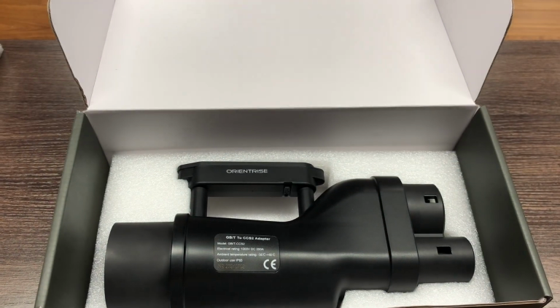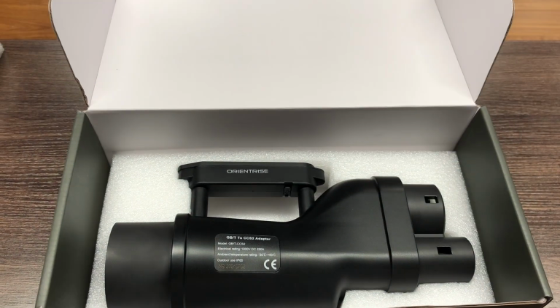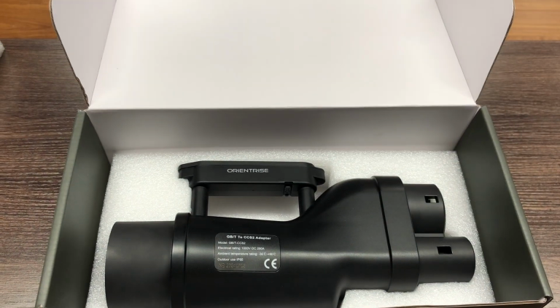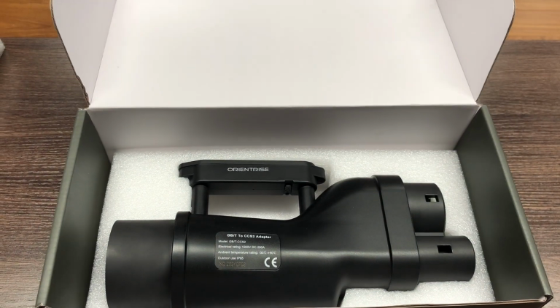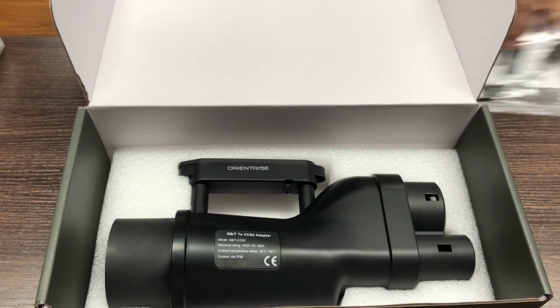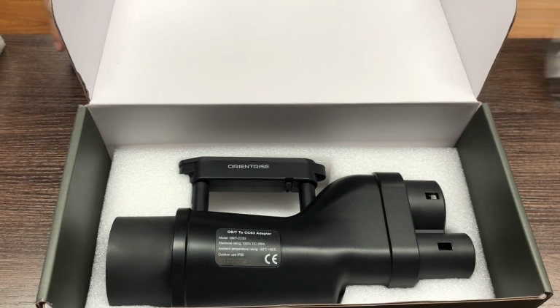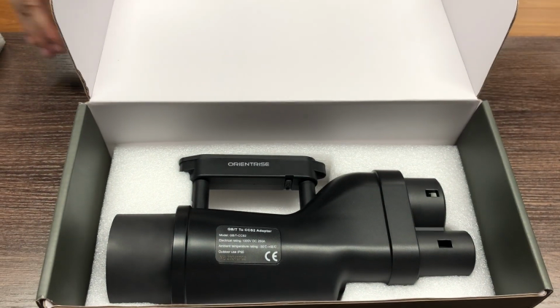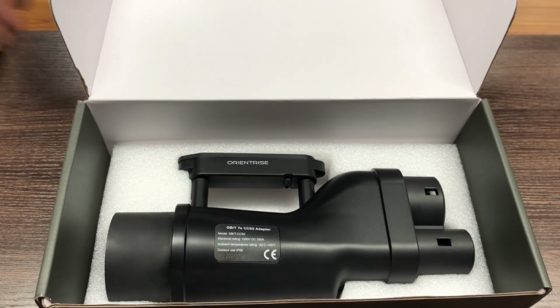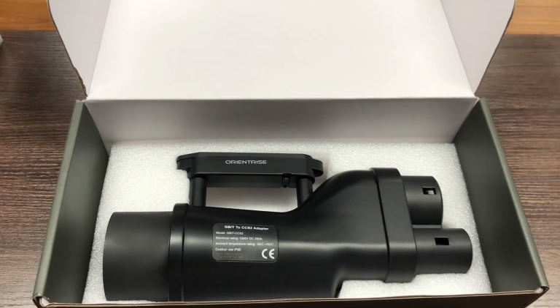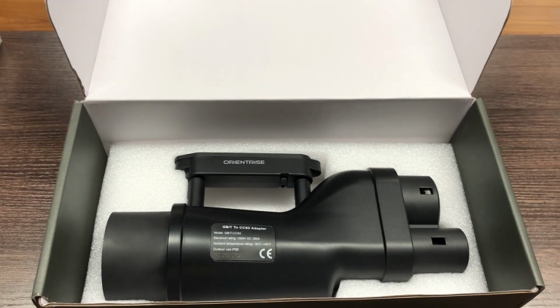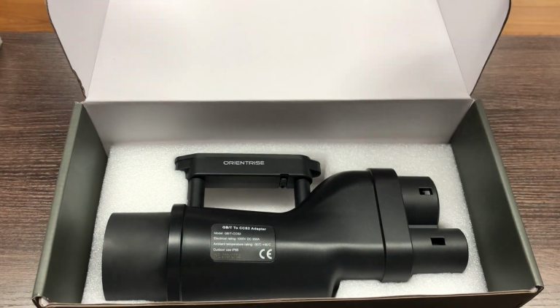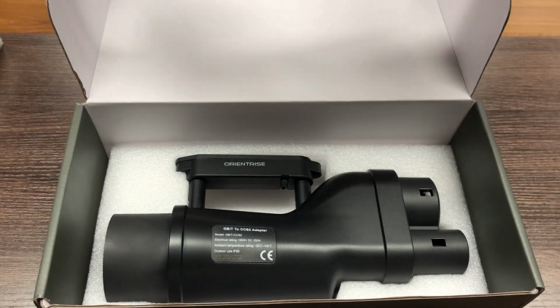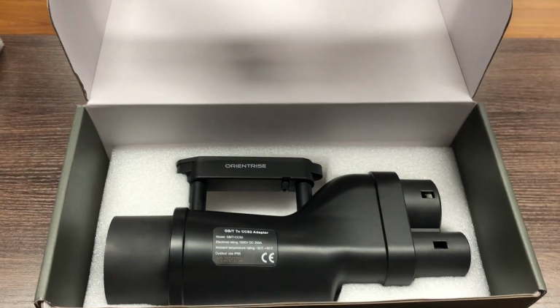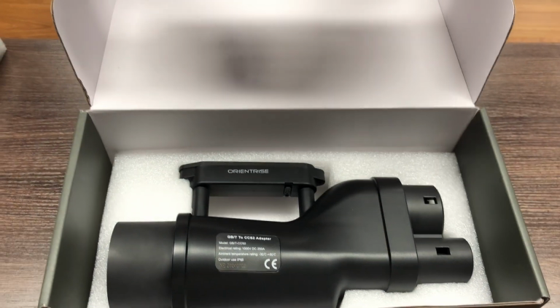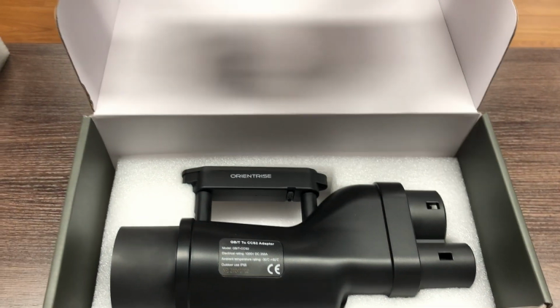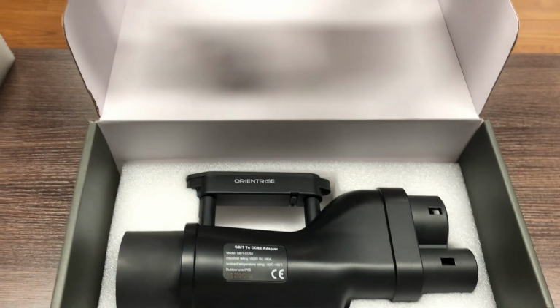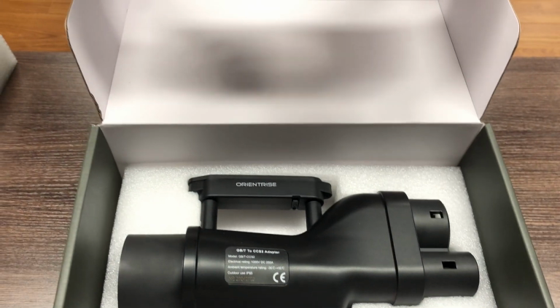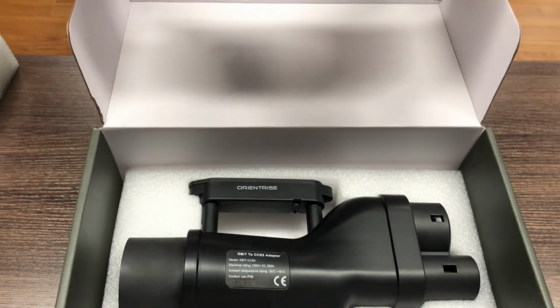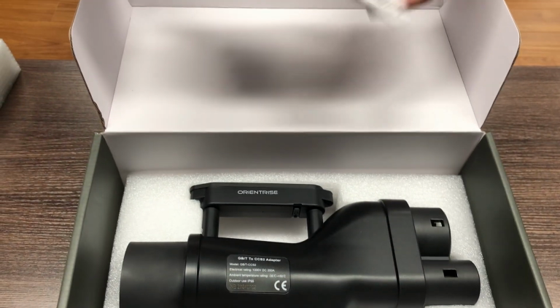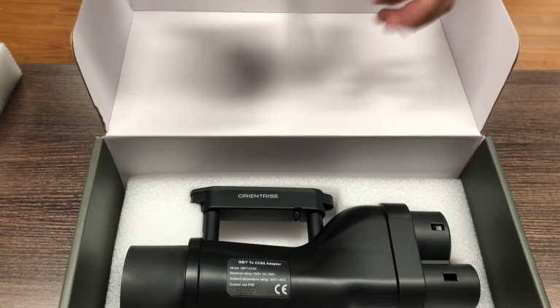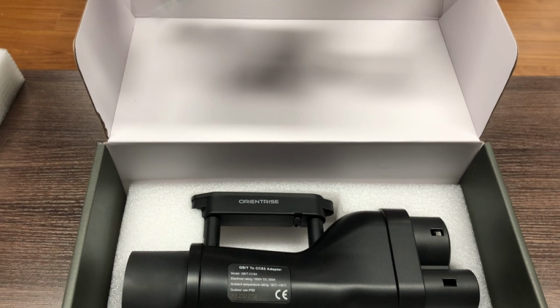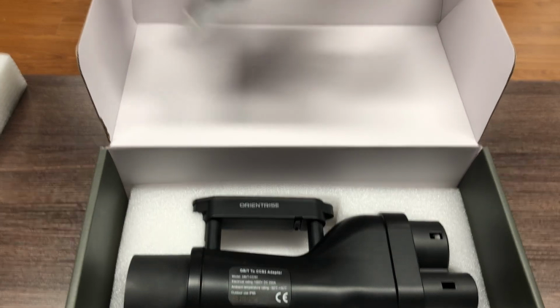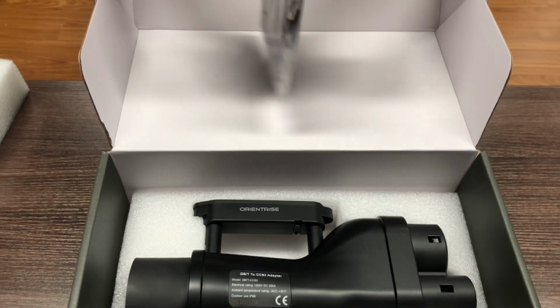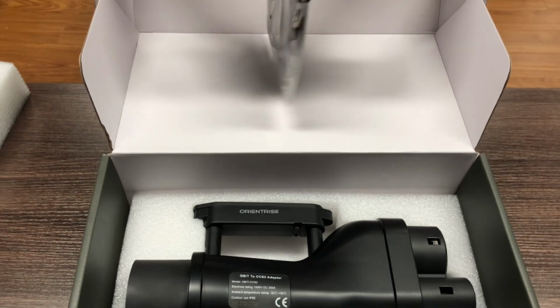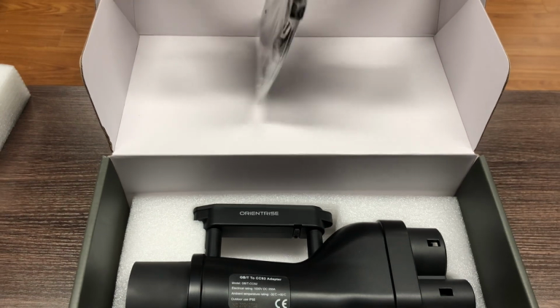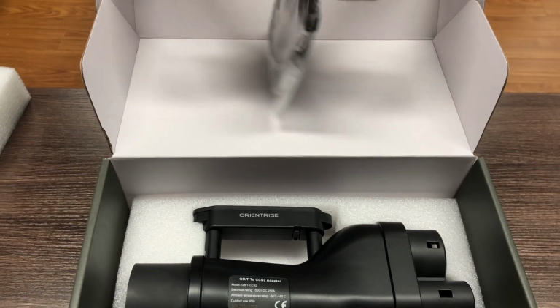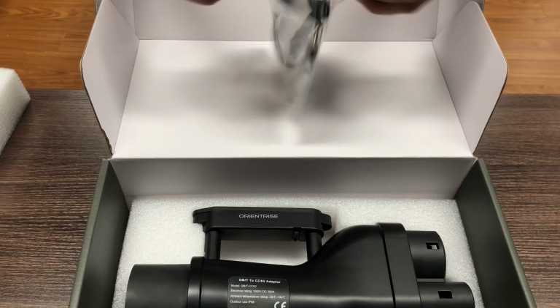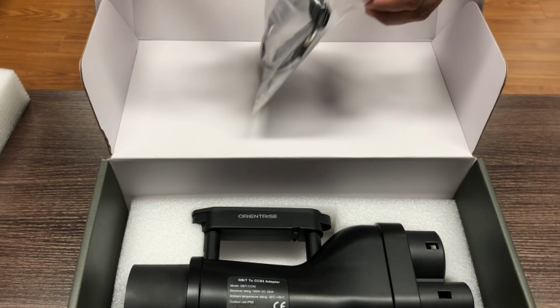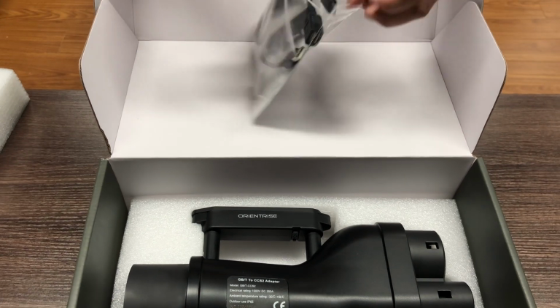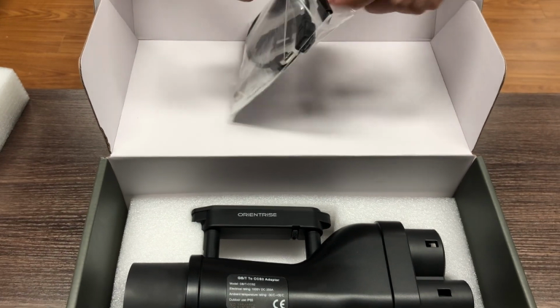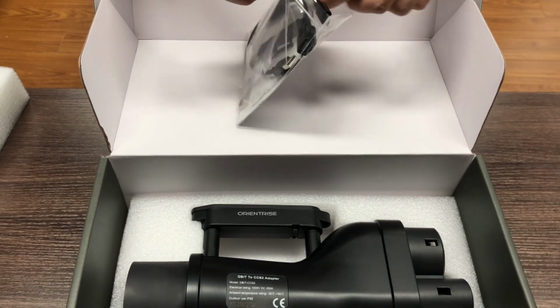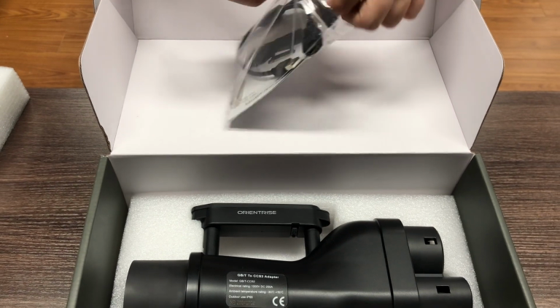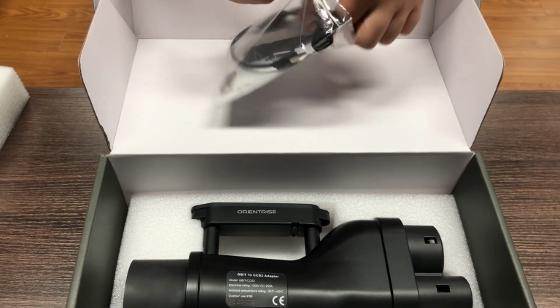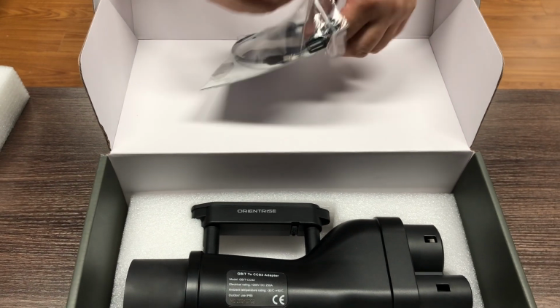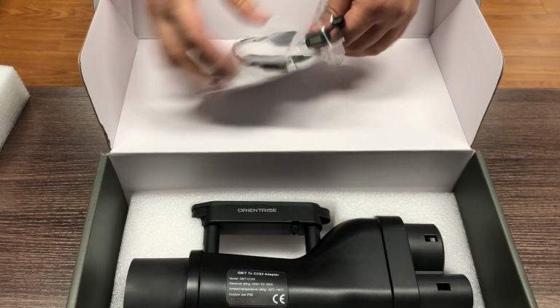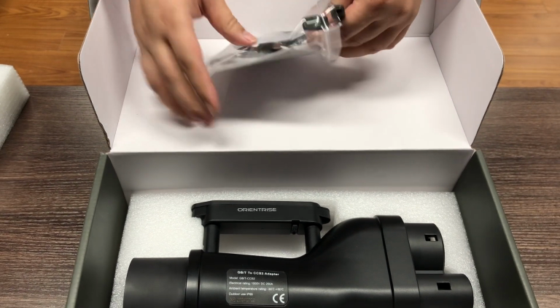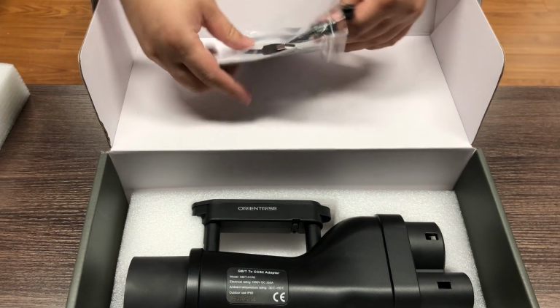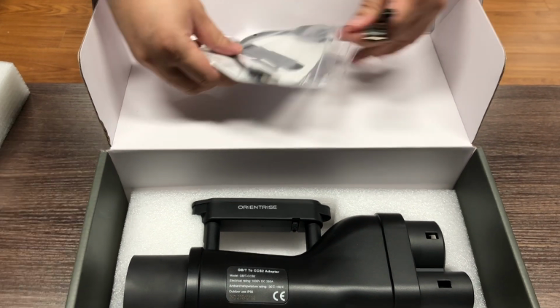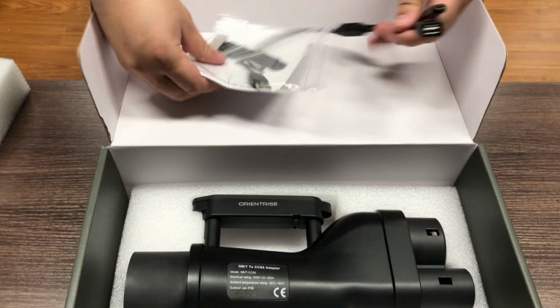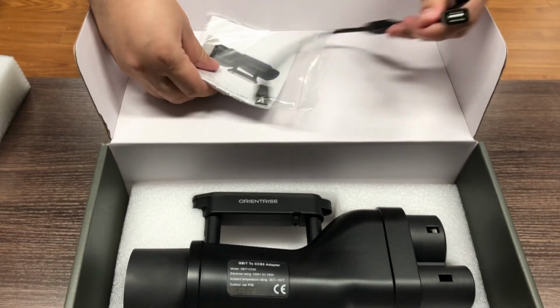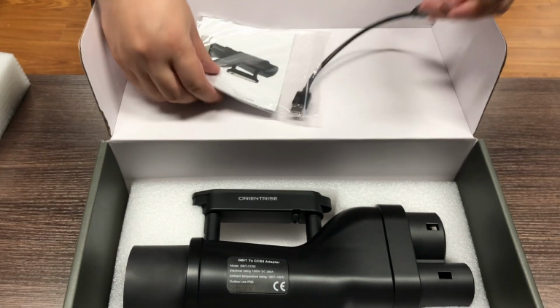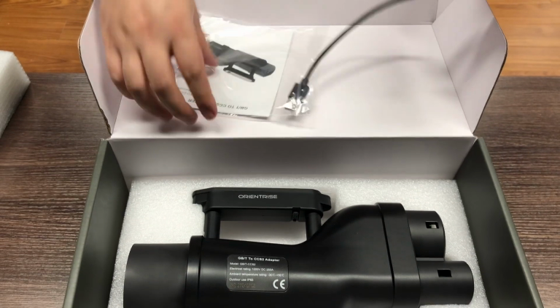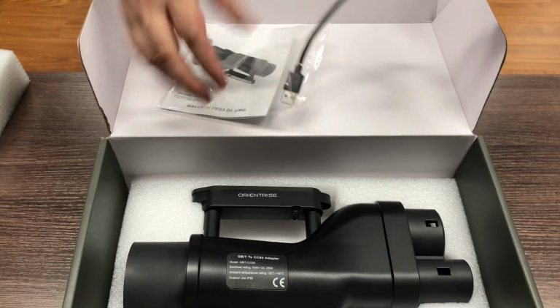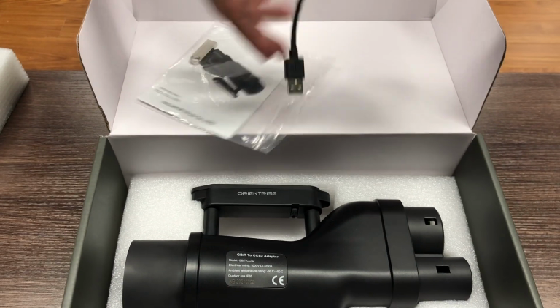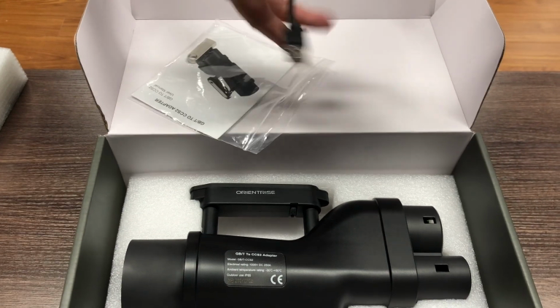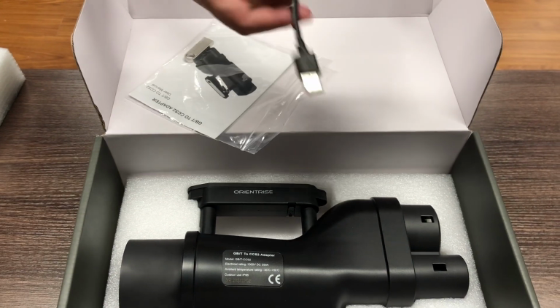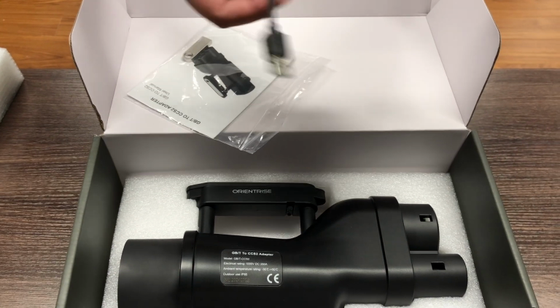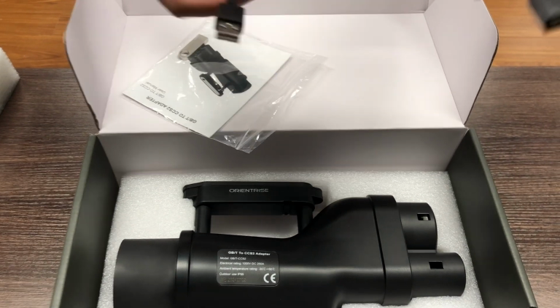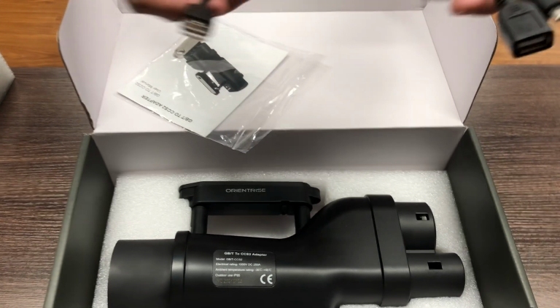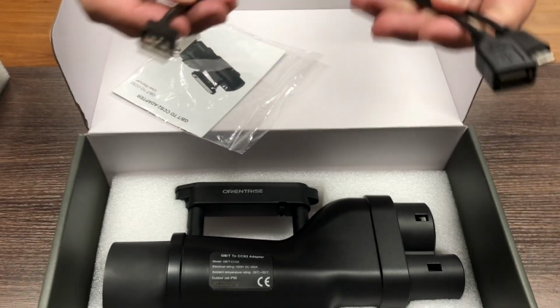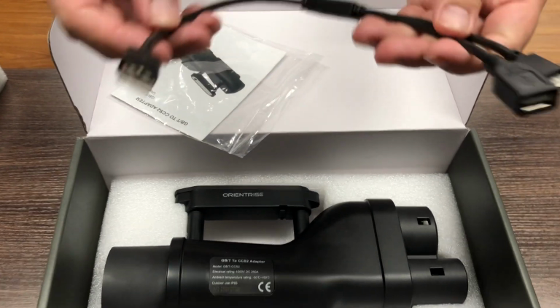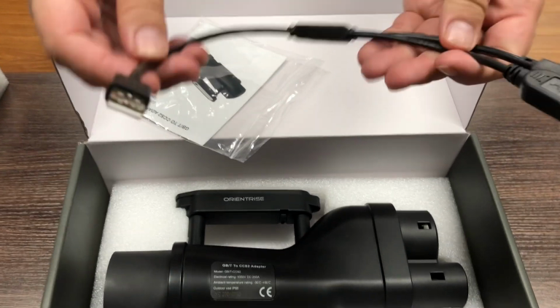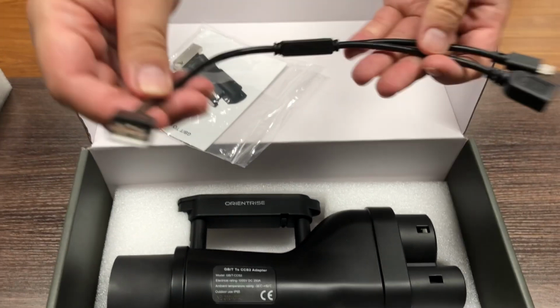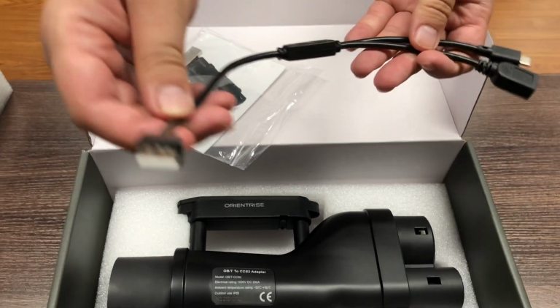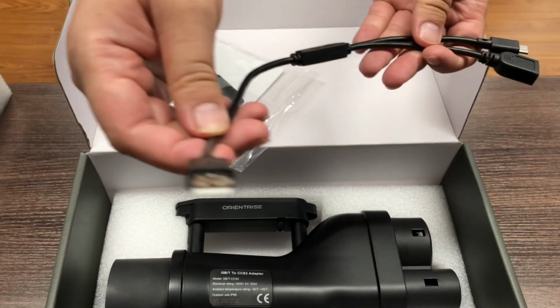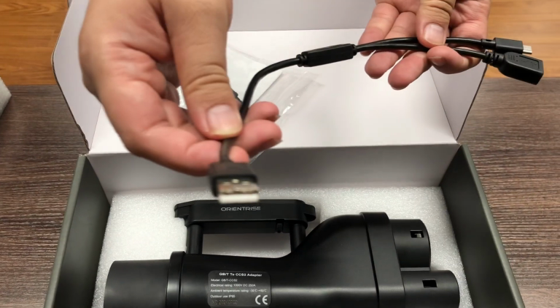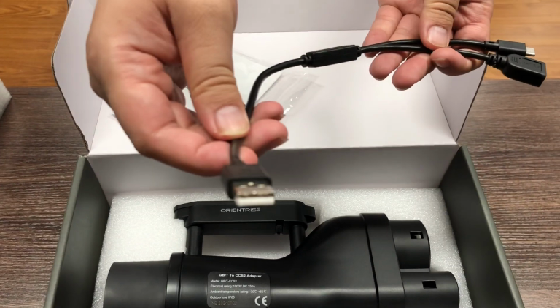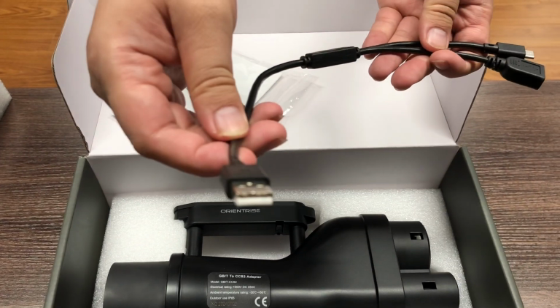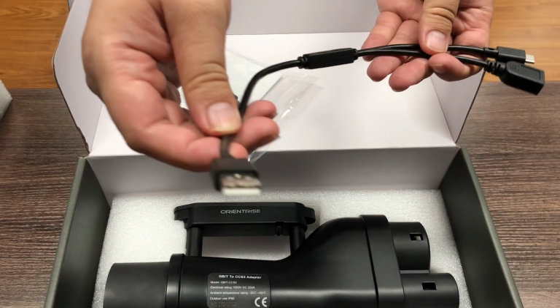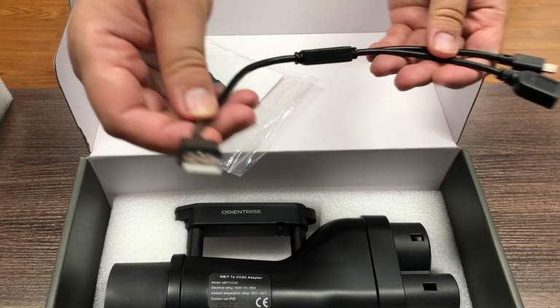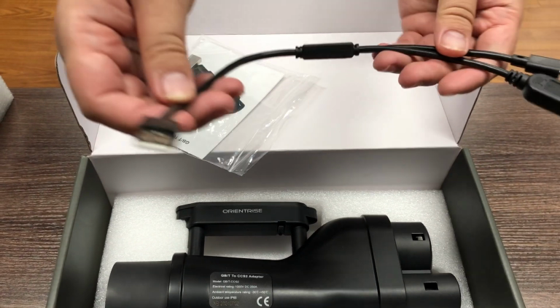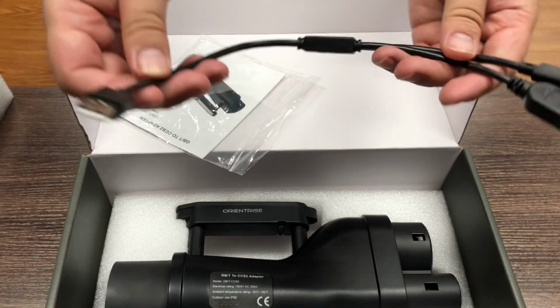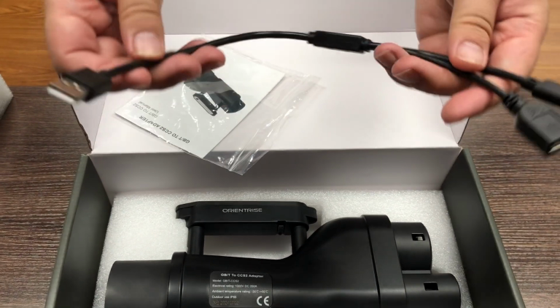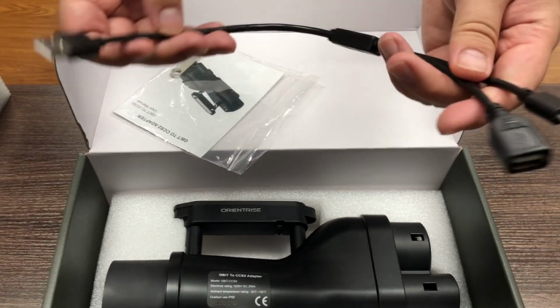Simply connect it to the GBT charging cable, plug it into your vehicle's CCS2 port, and you're ready to charge in seconds.